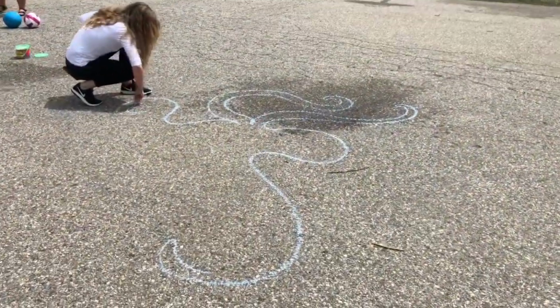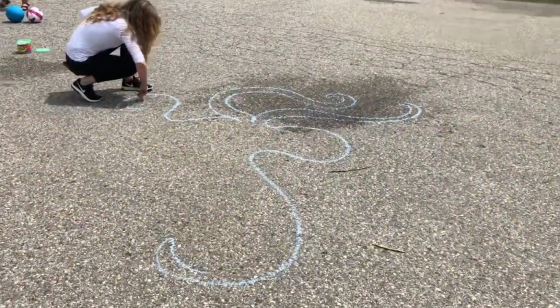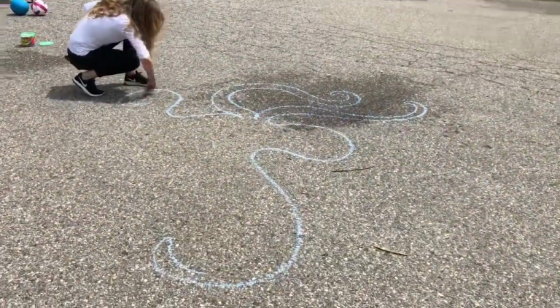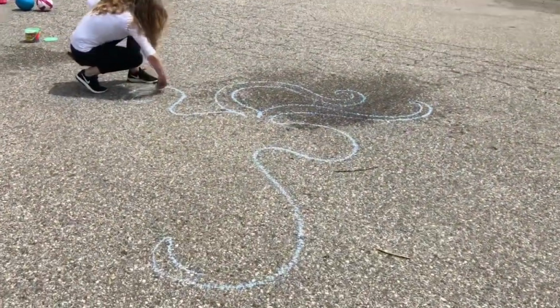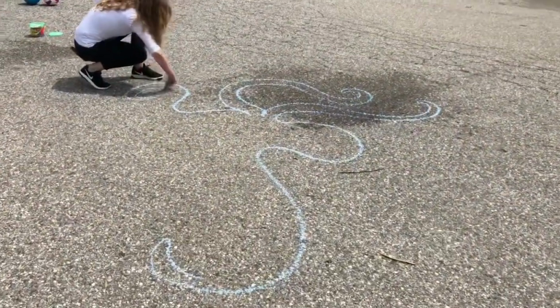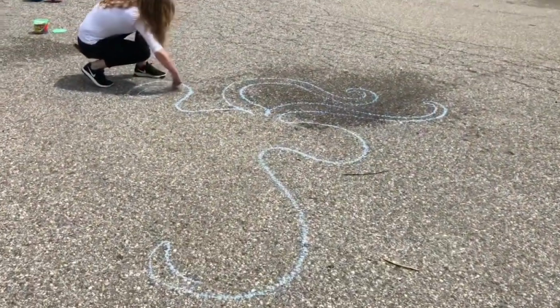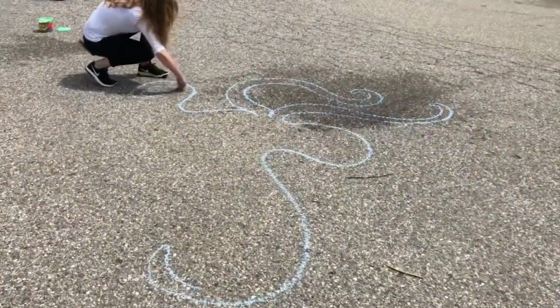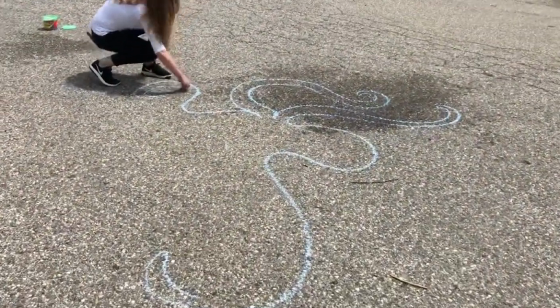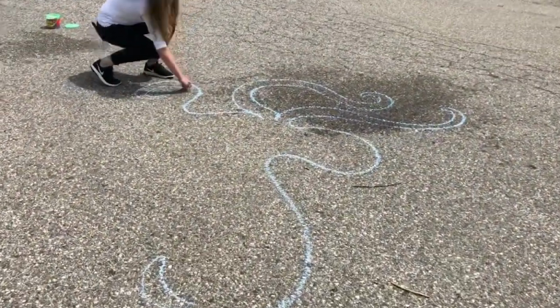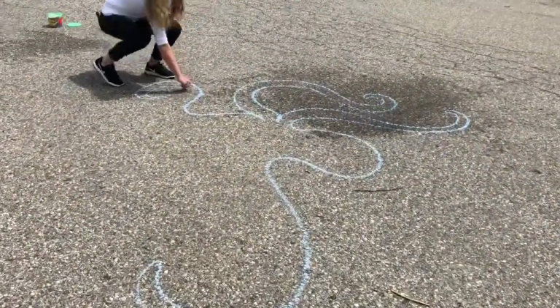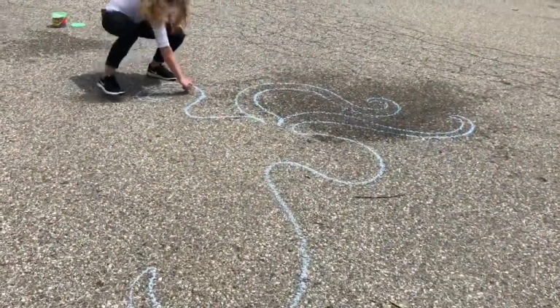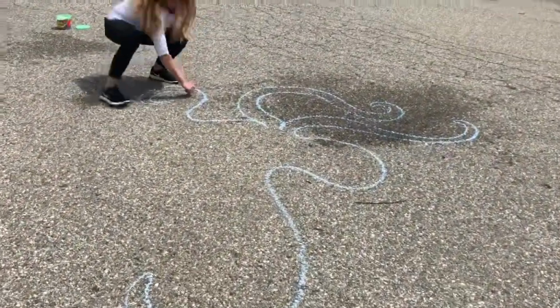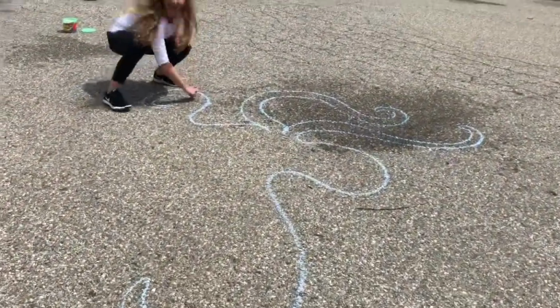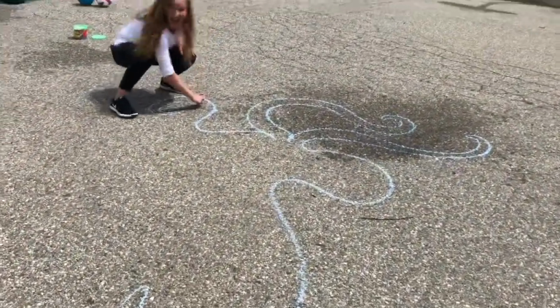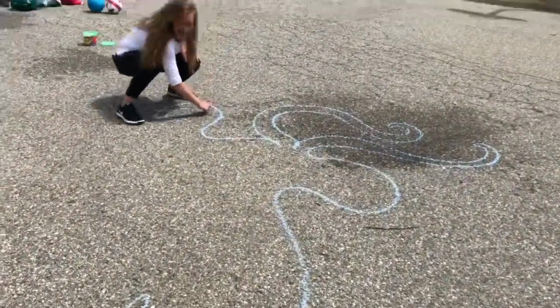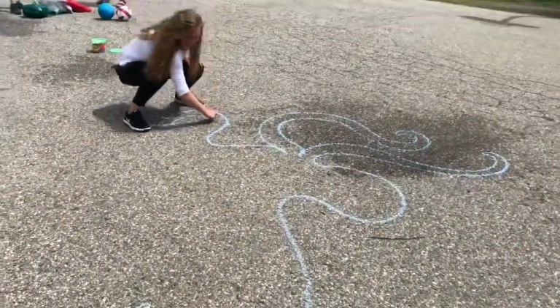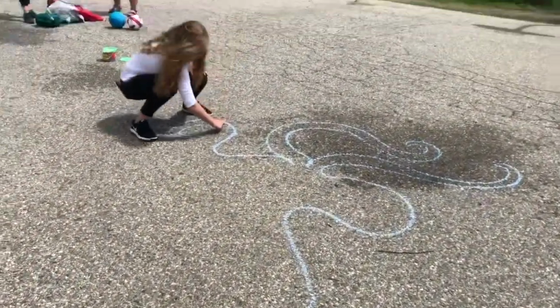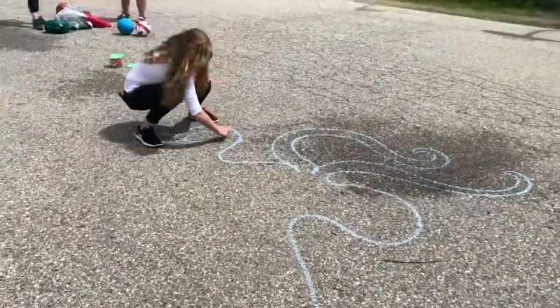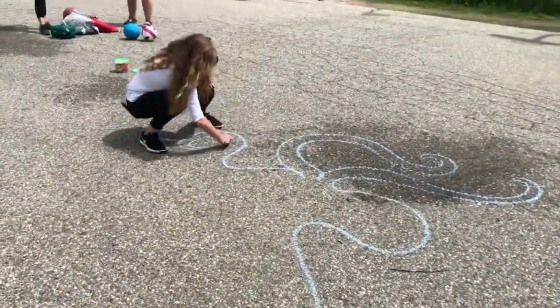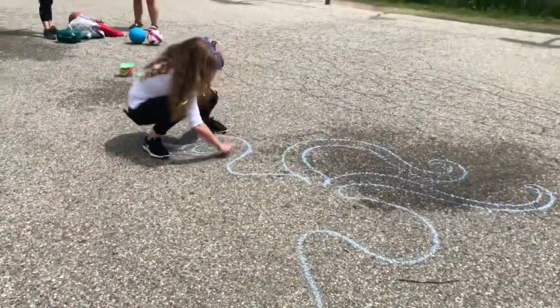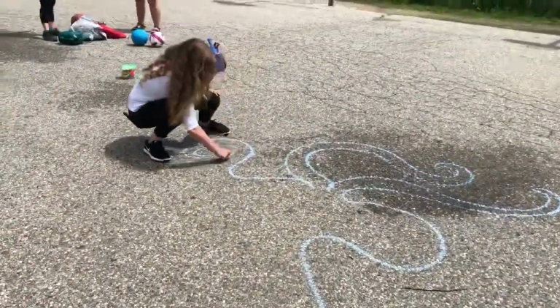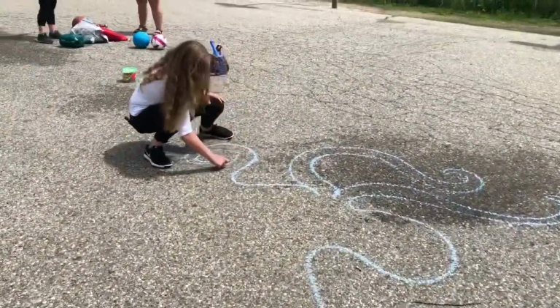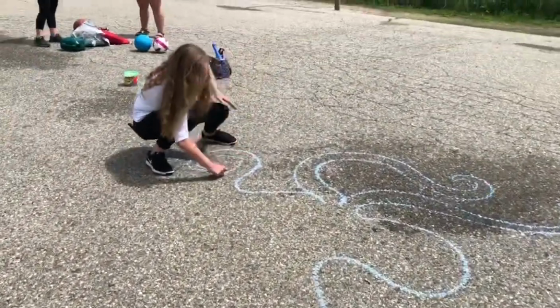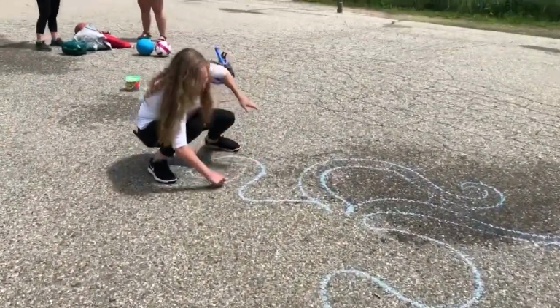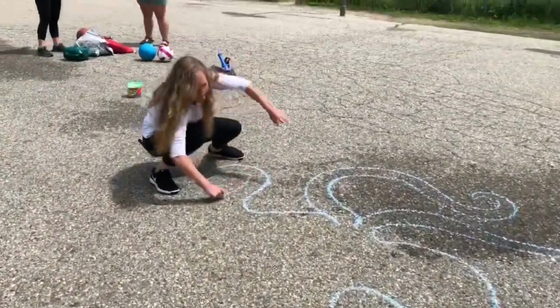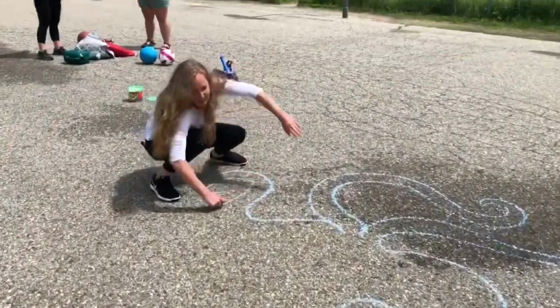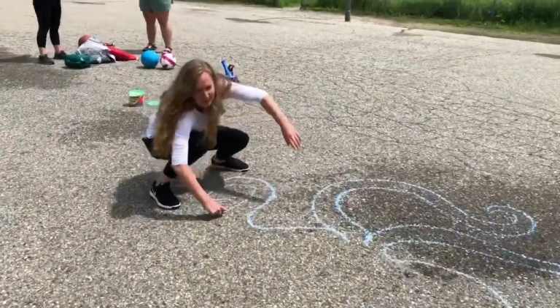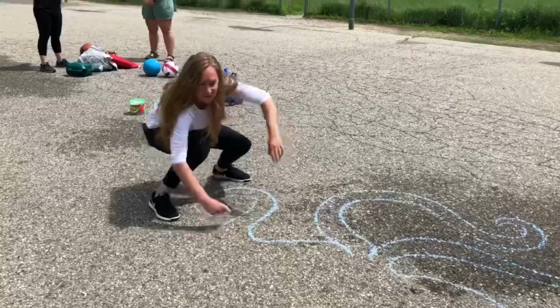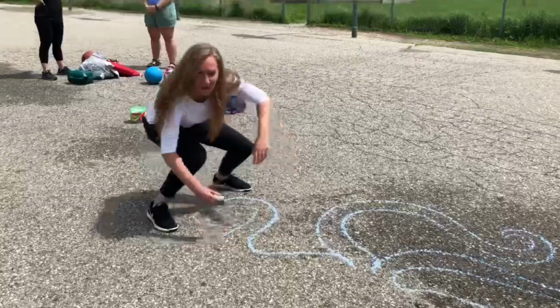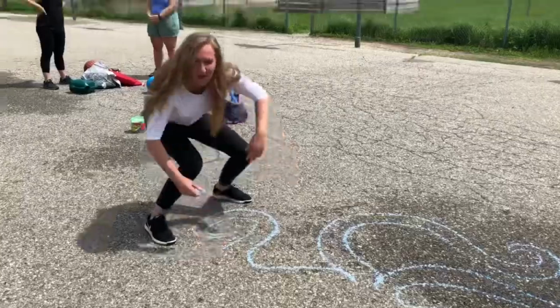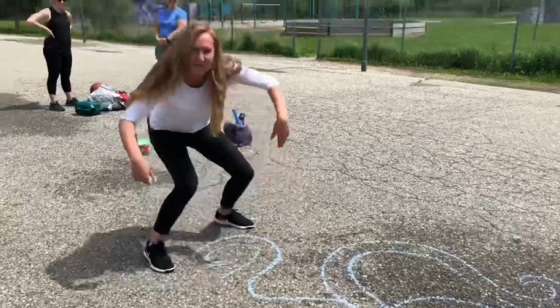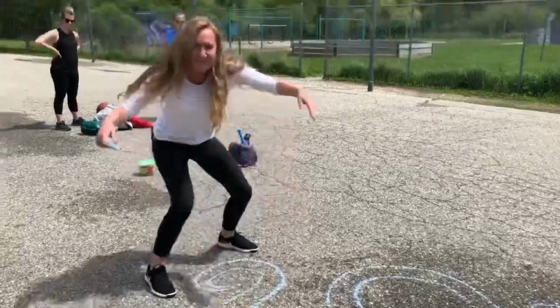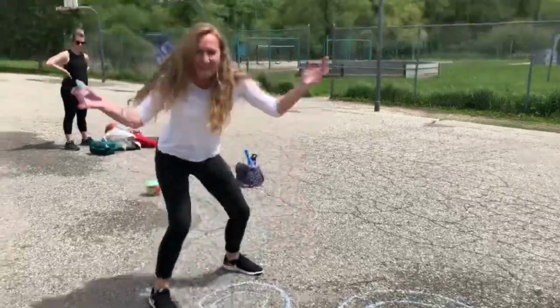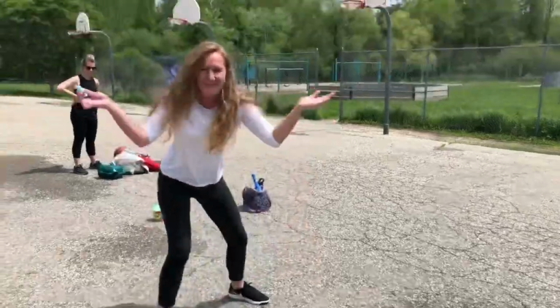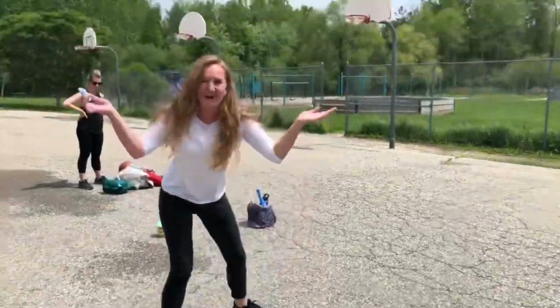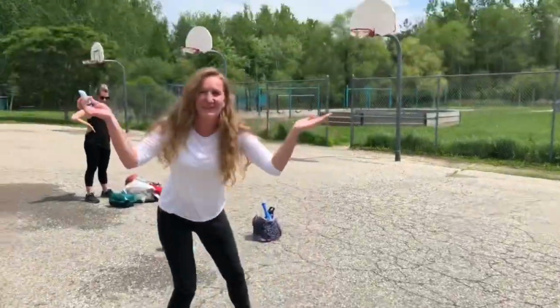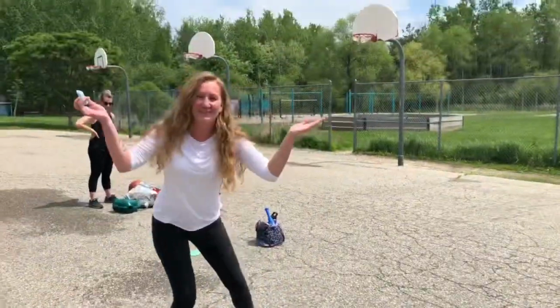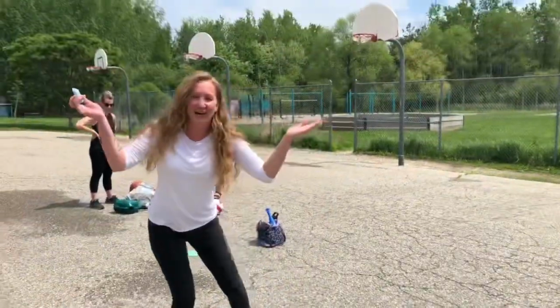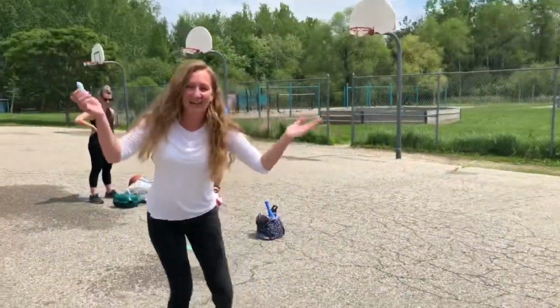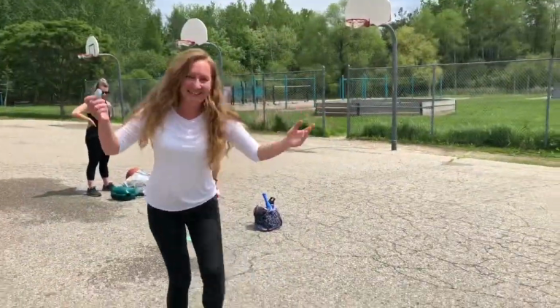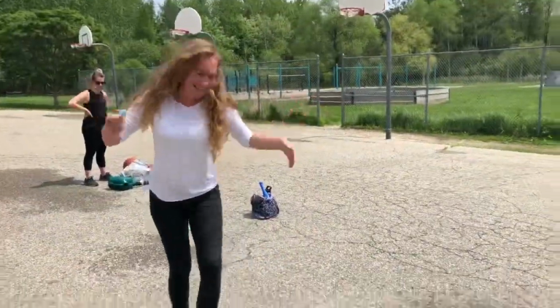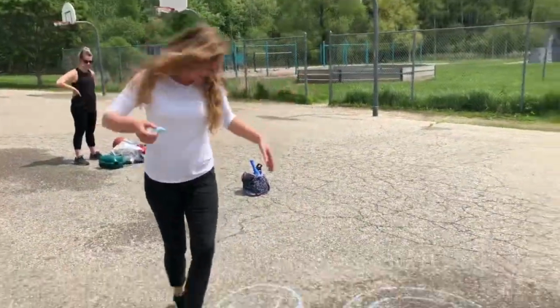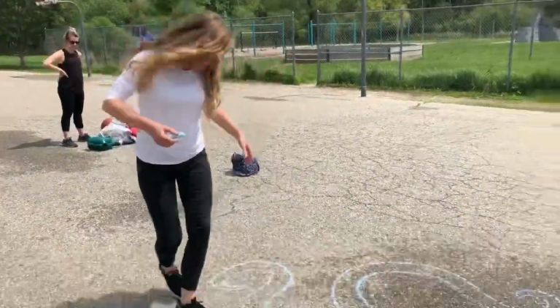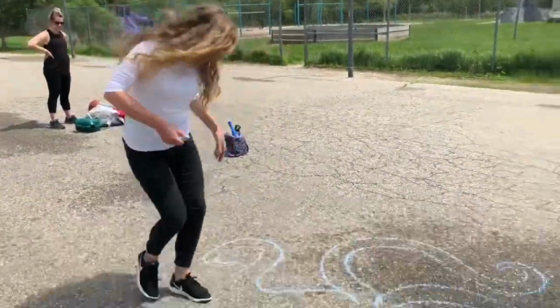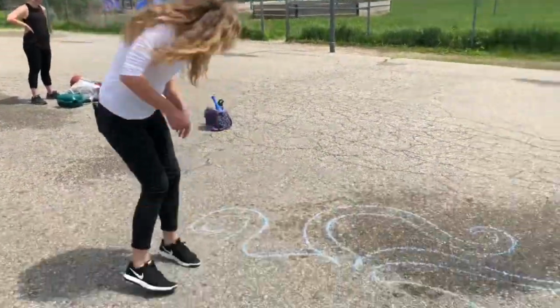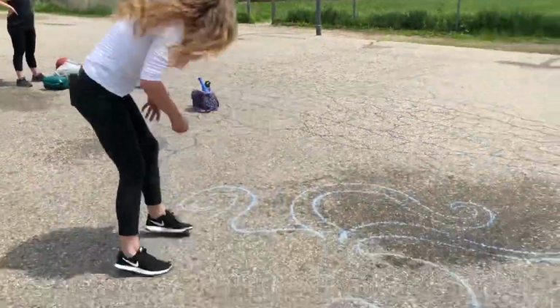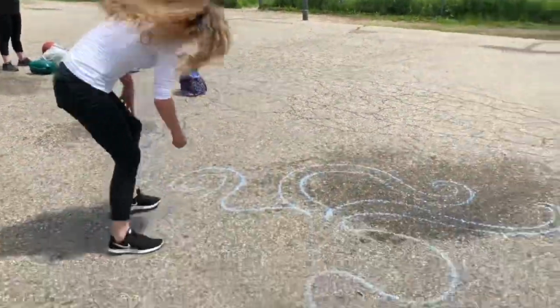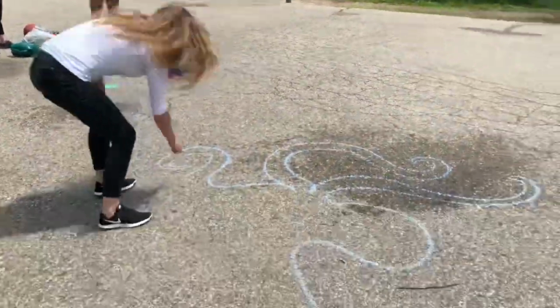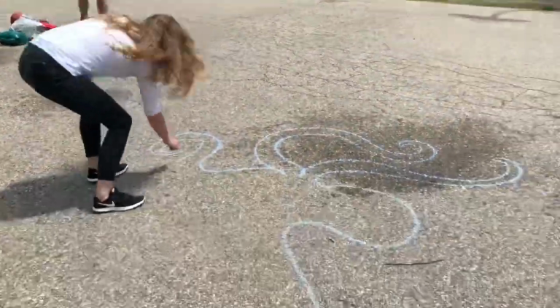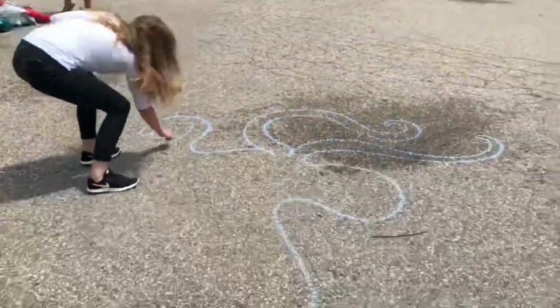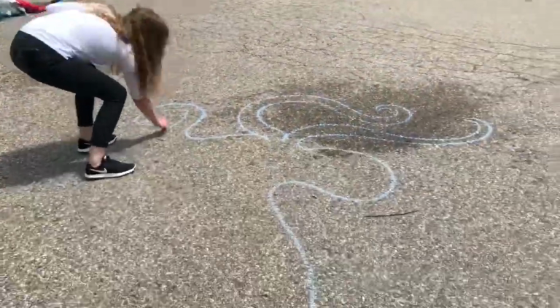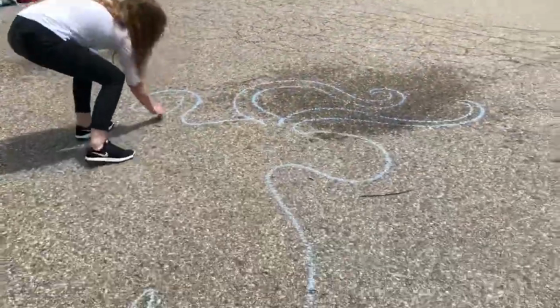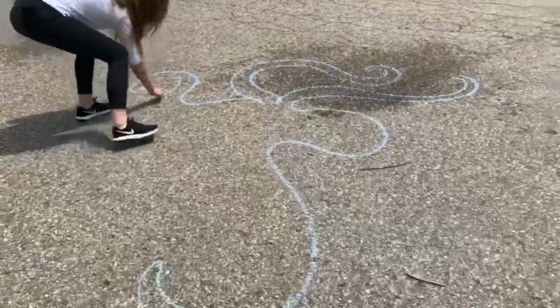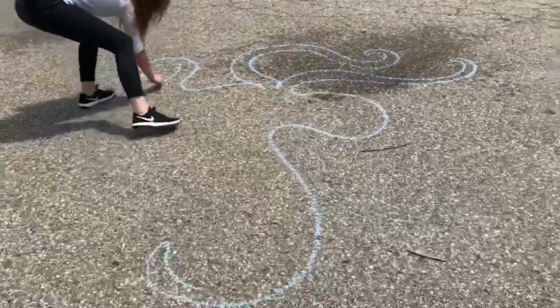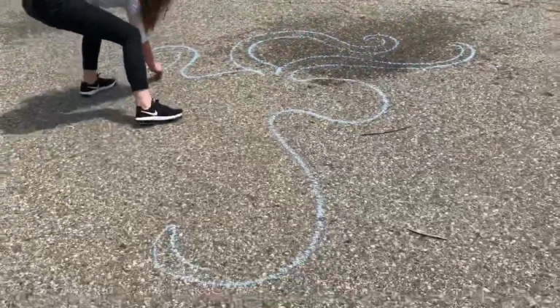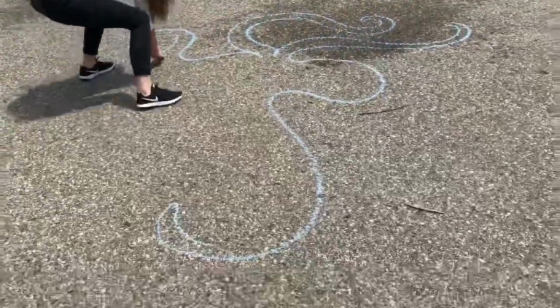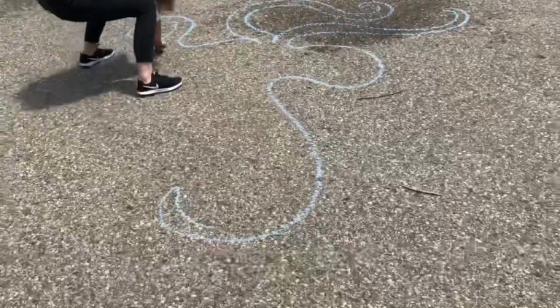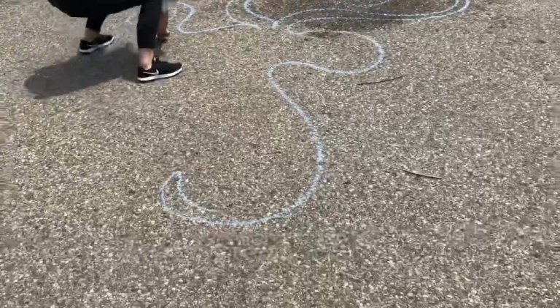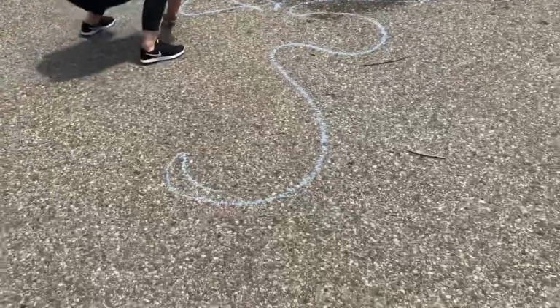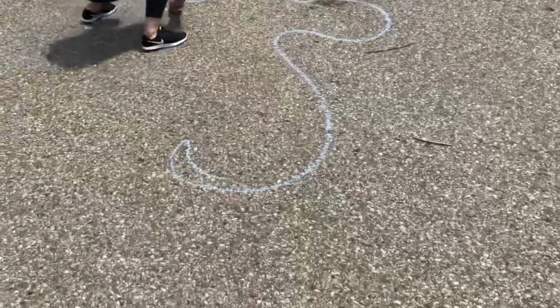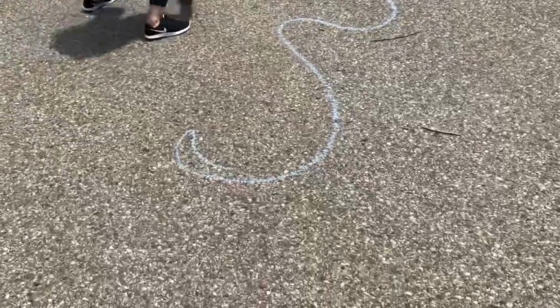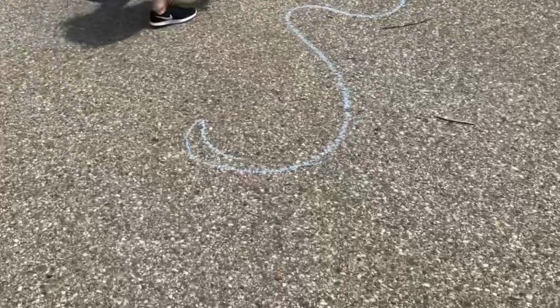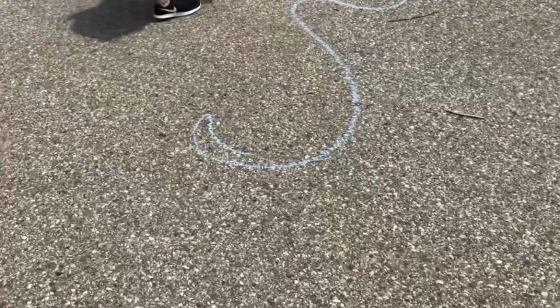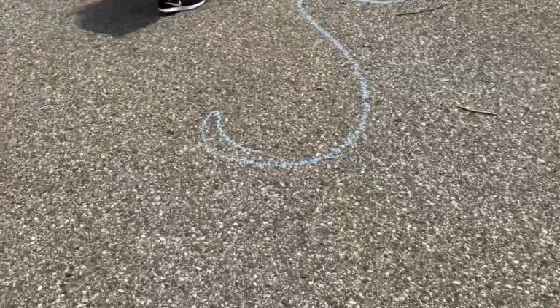Hey Miss Berklich, what are you doing in the great outdoors? Drawing with sidewalk chalk! Awesome!